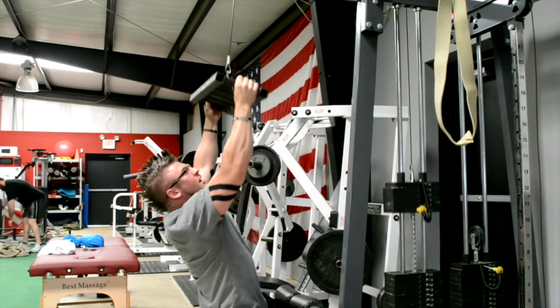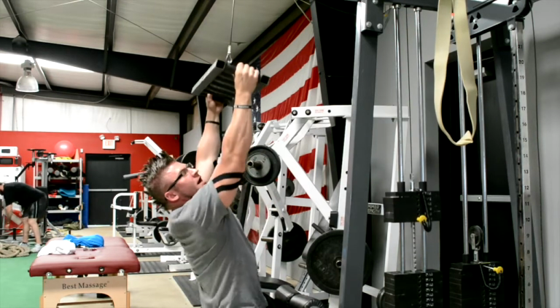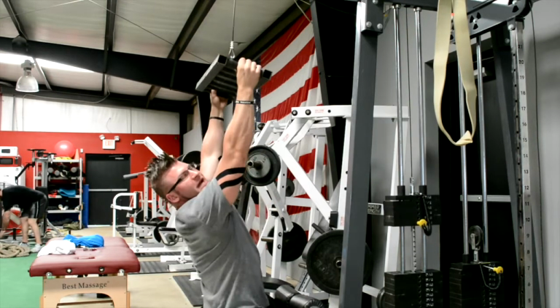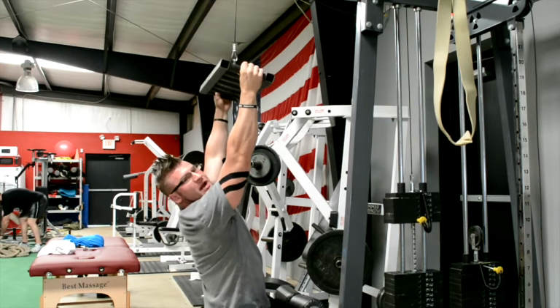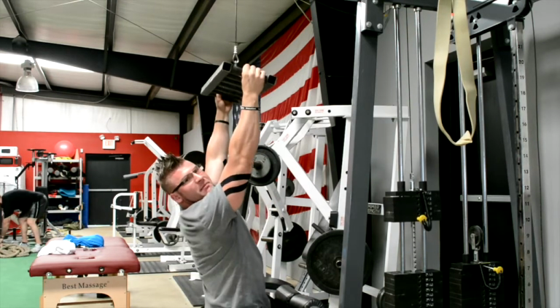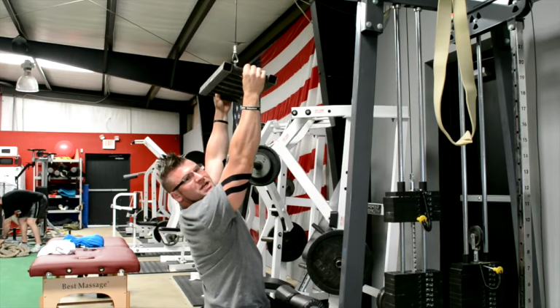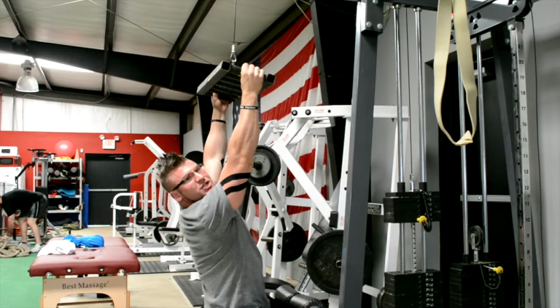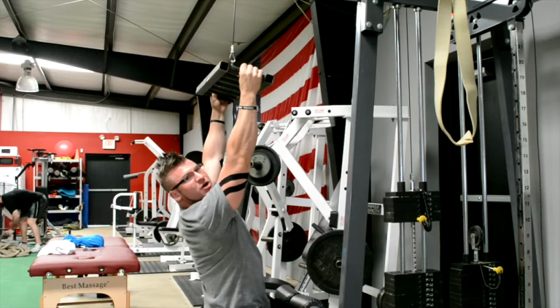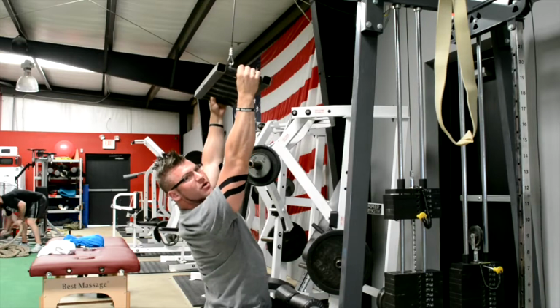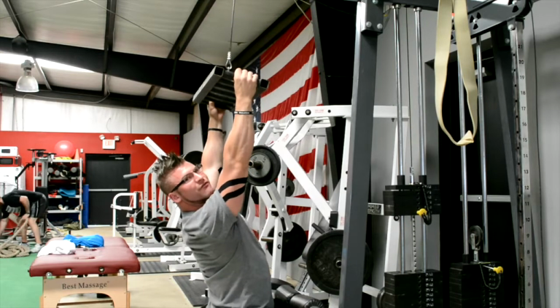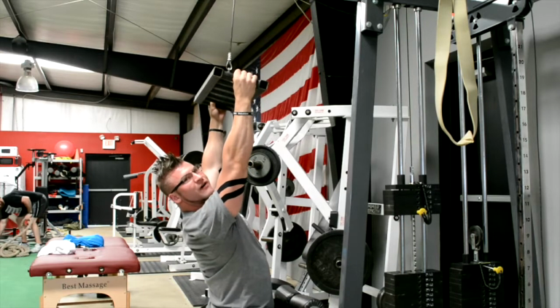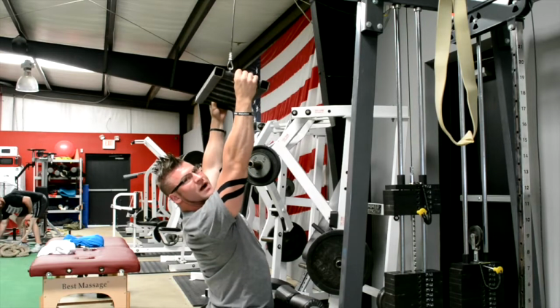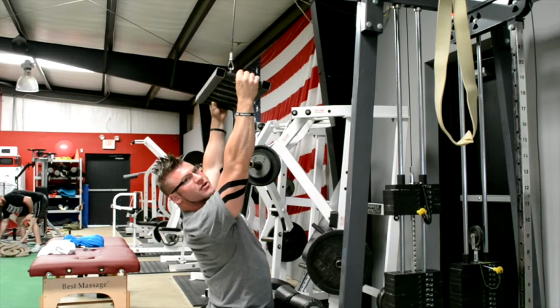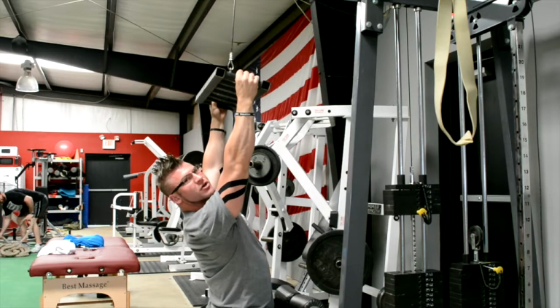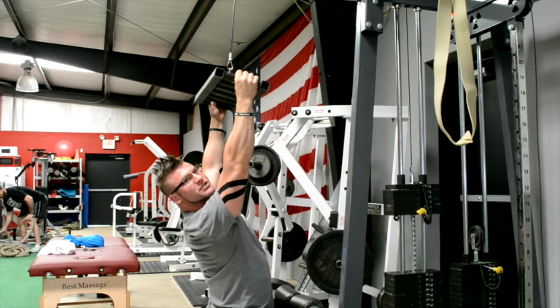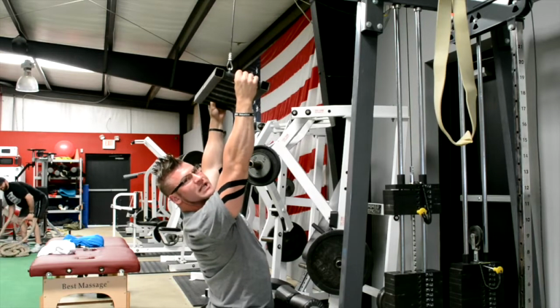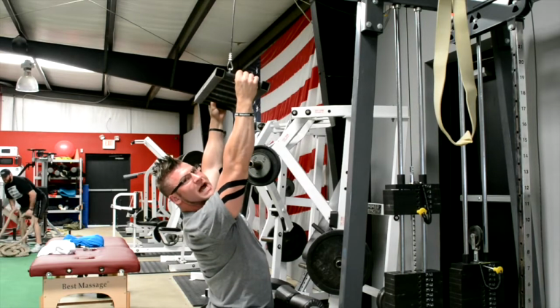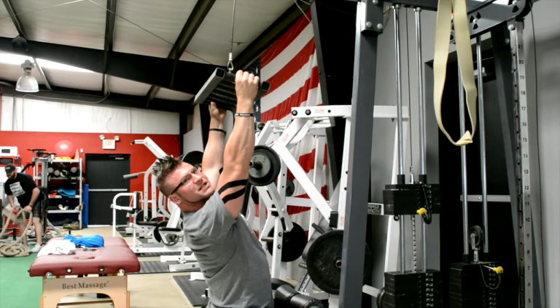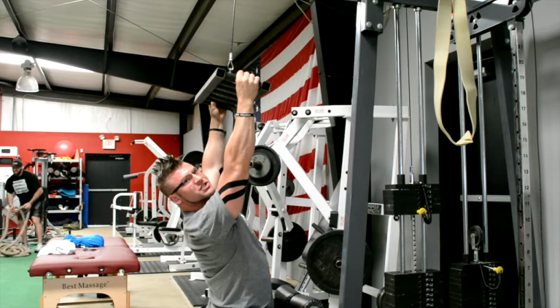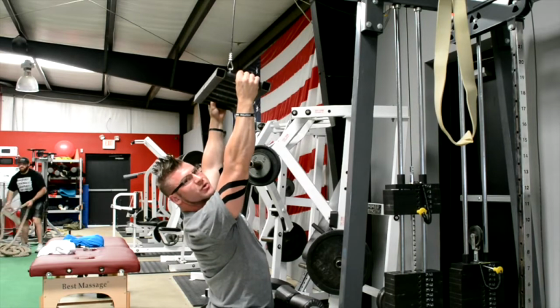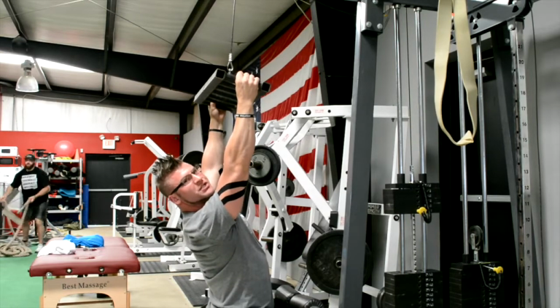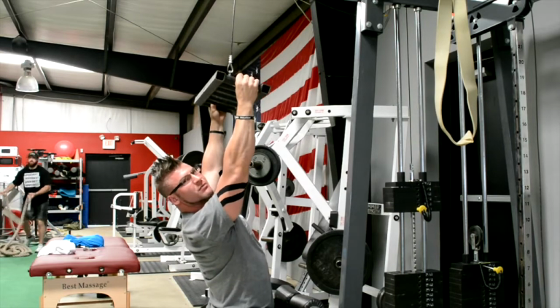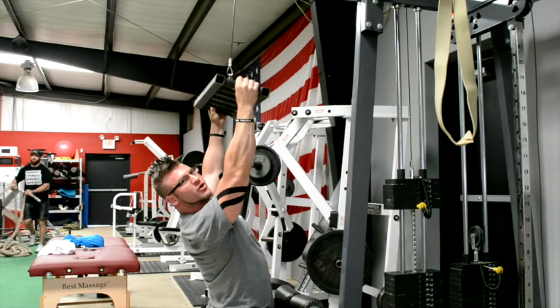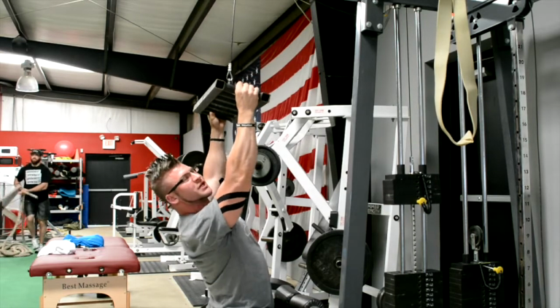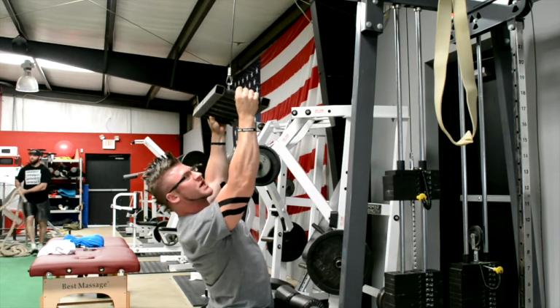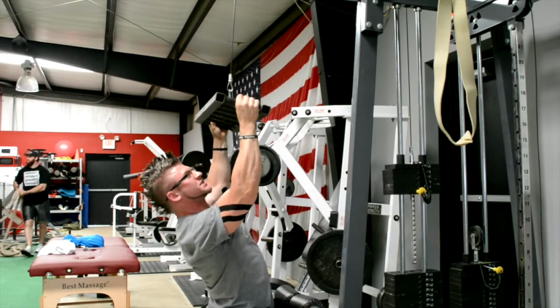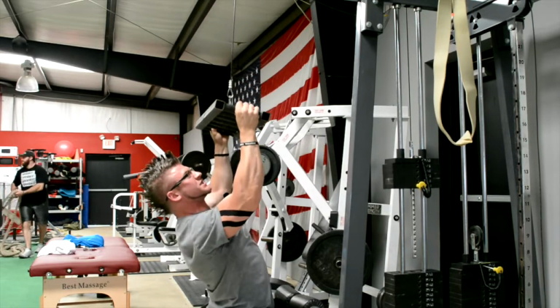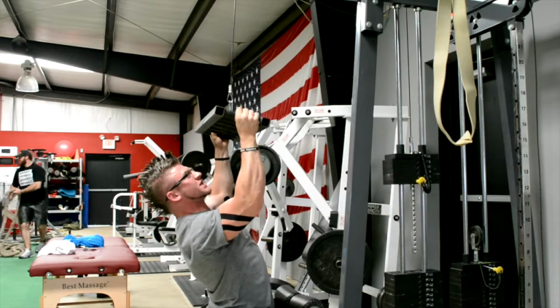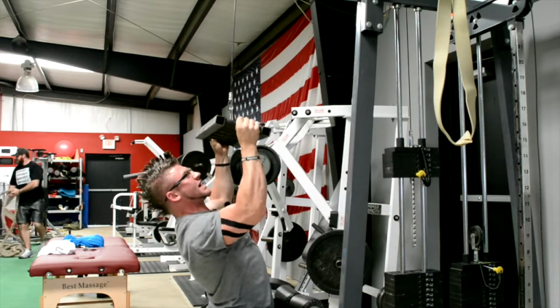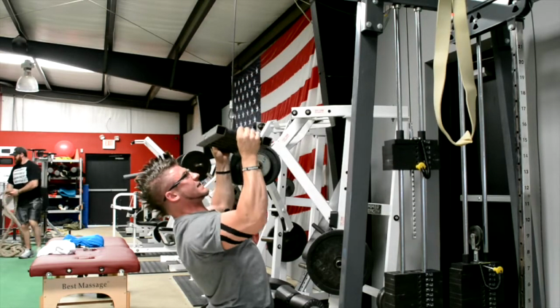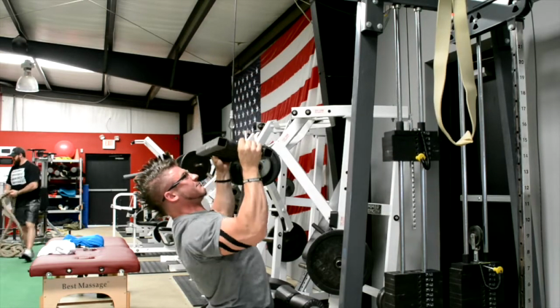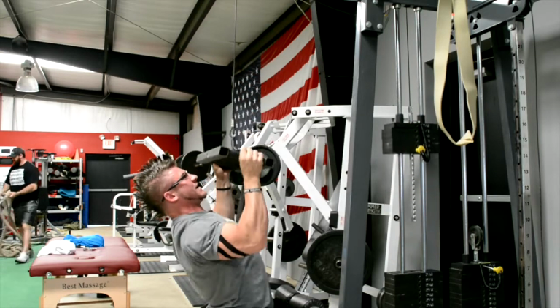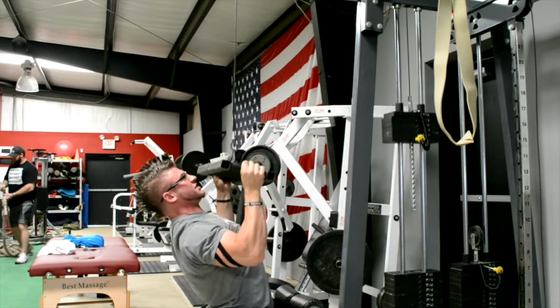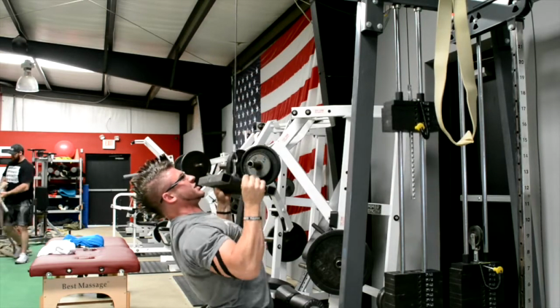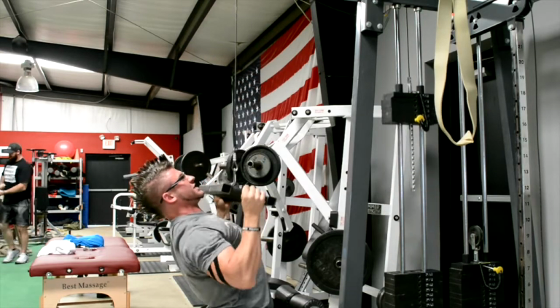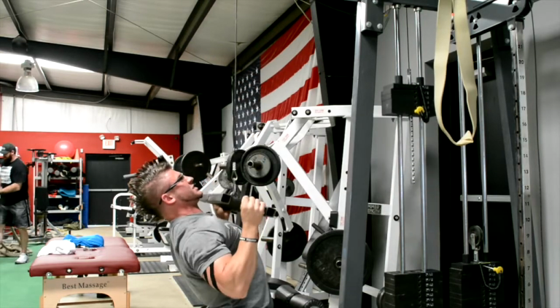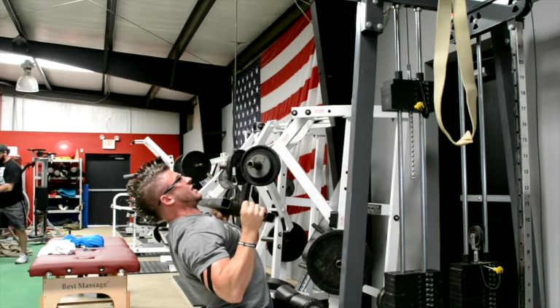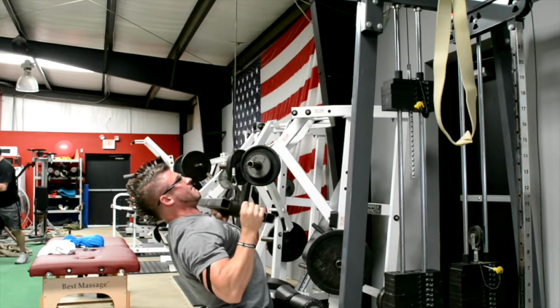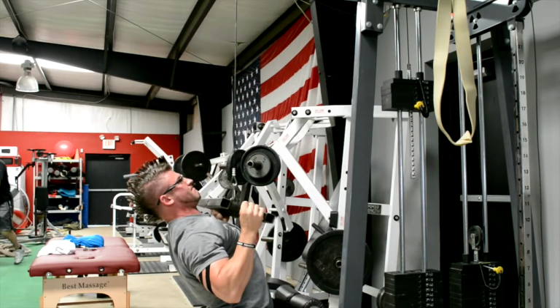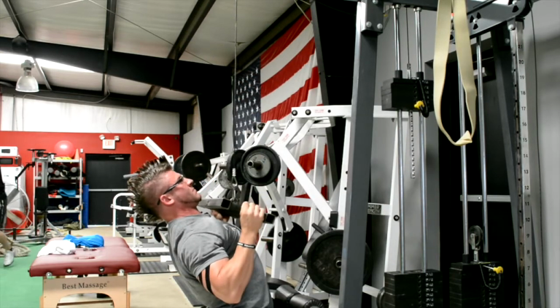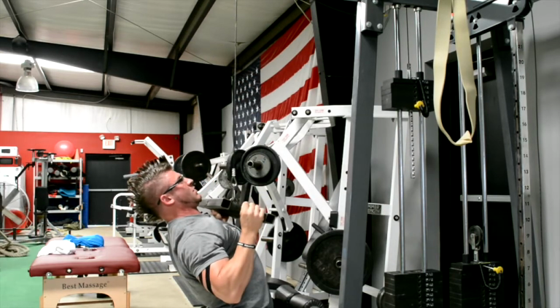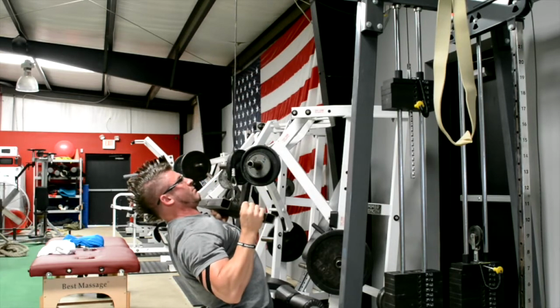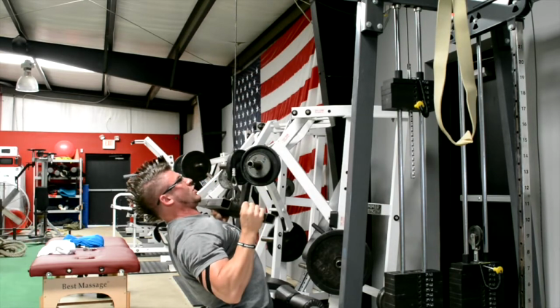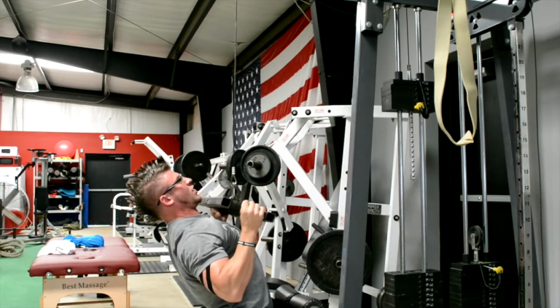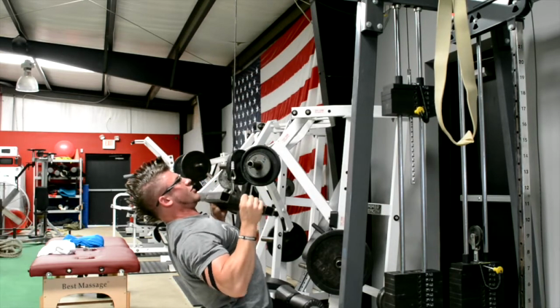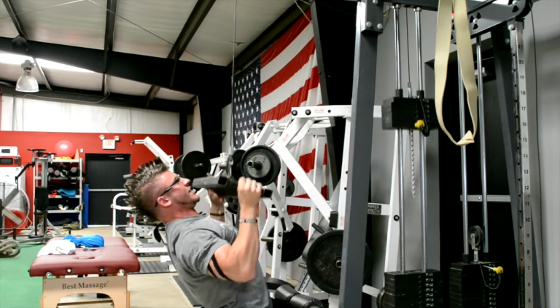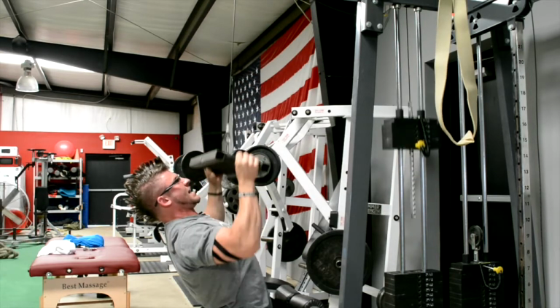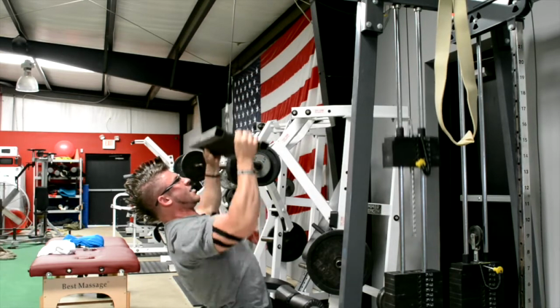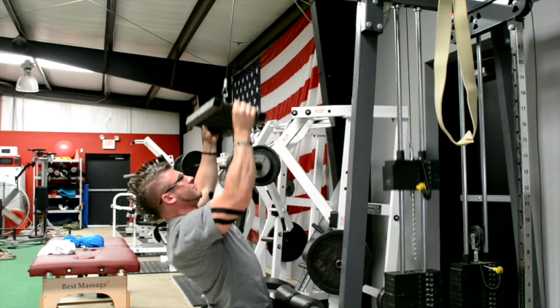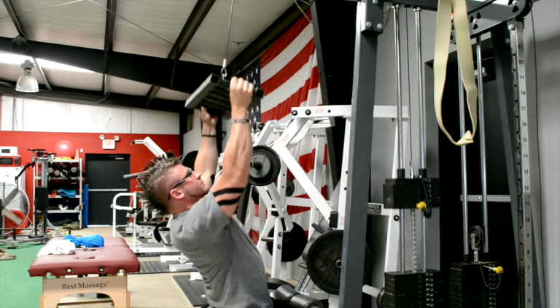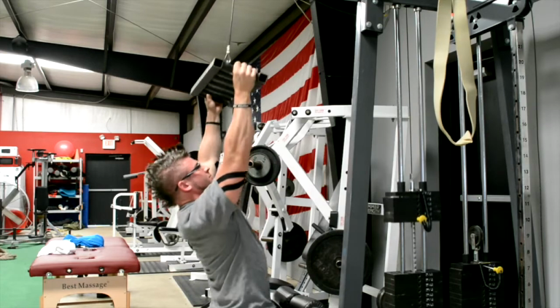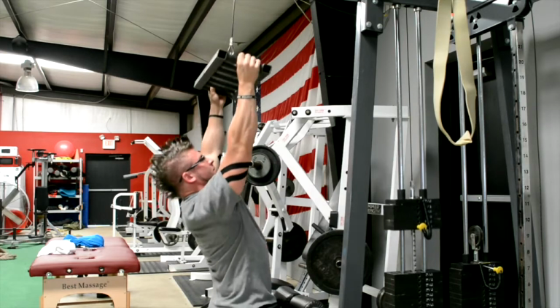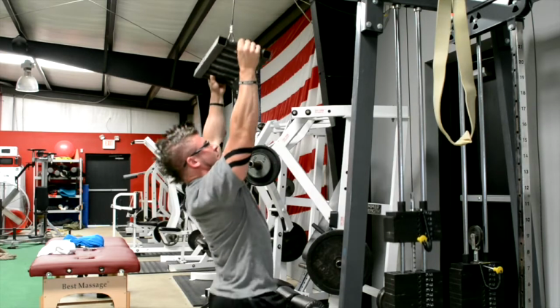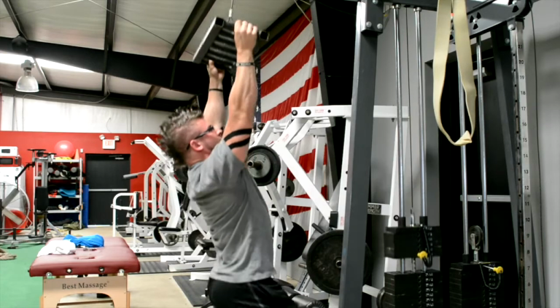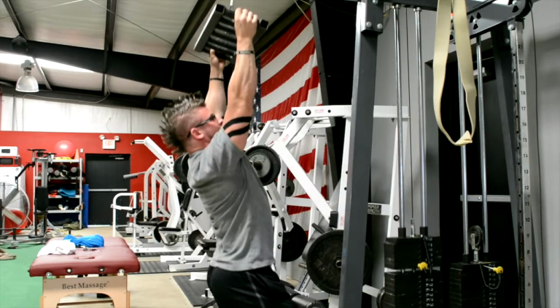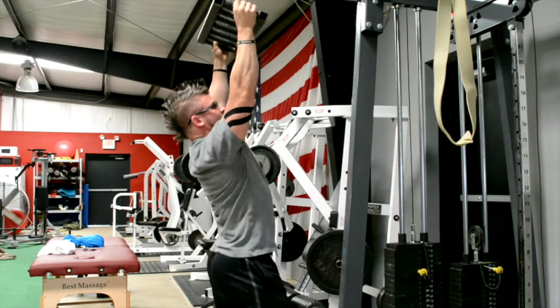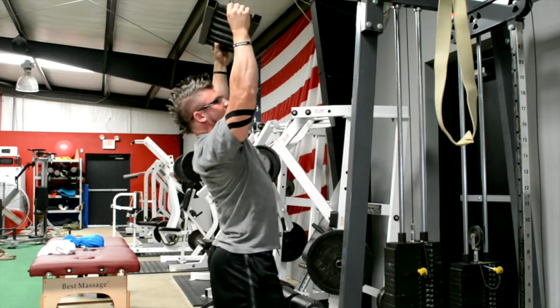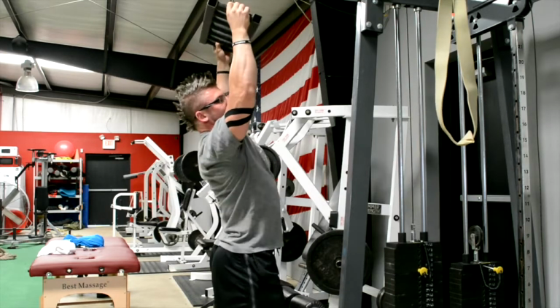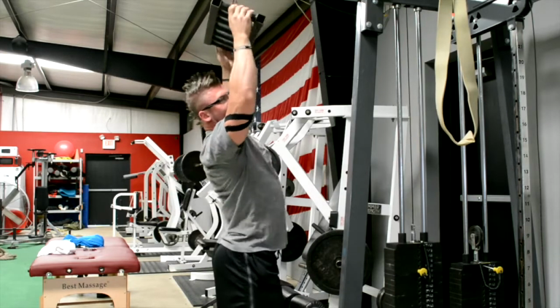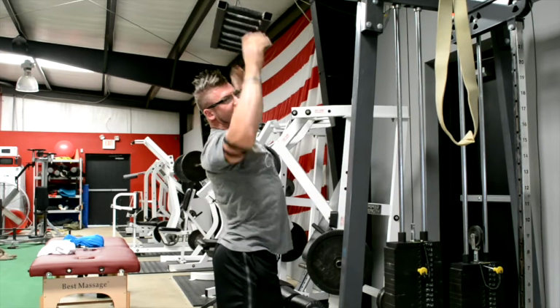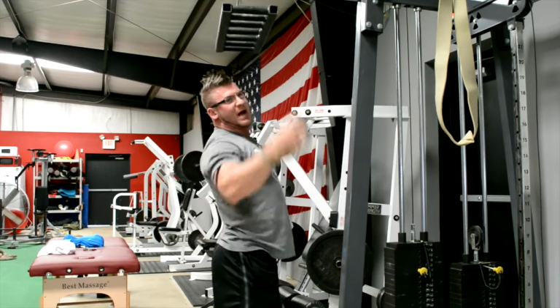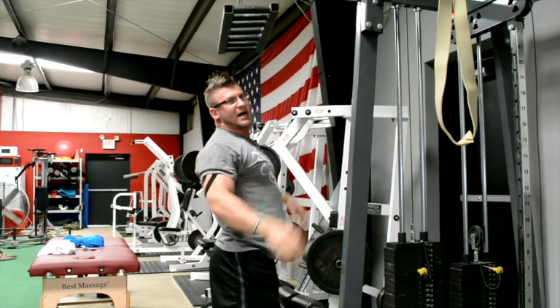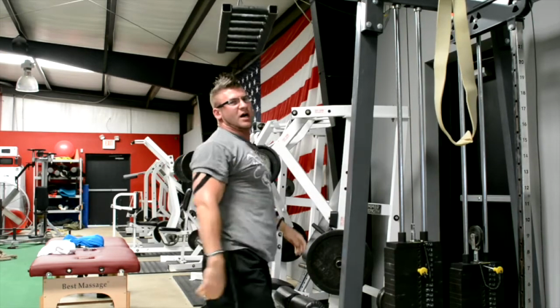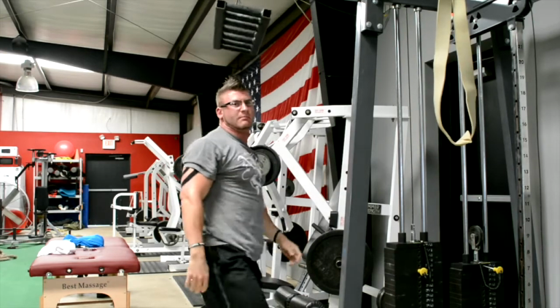Again, make sure to fire those lats, squeeze them really nice and tight, keep that chest up, pull all the way down and let it back up.